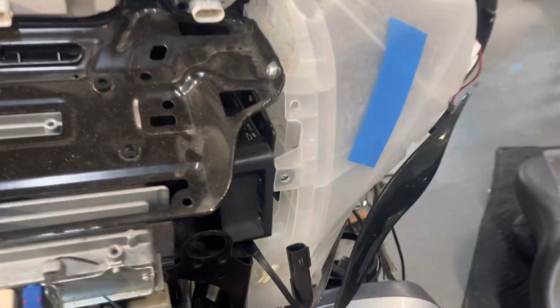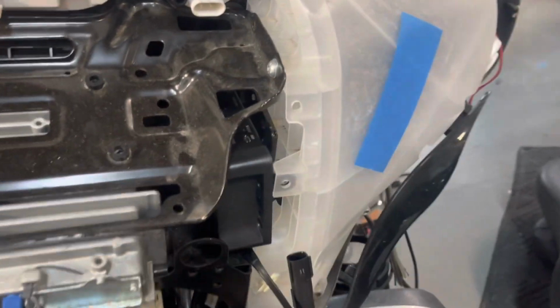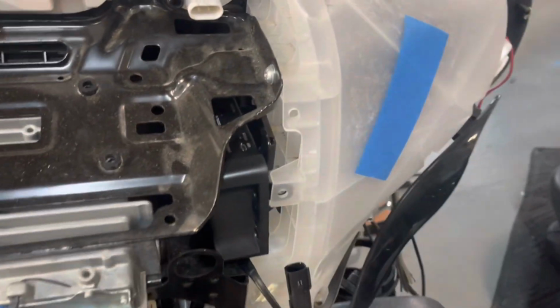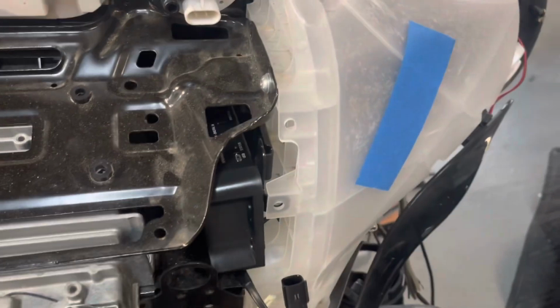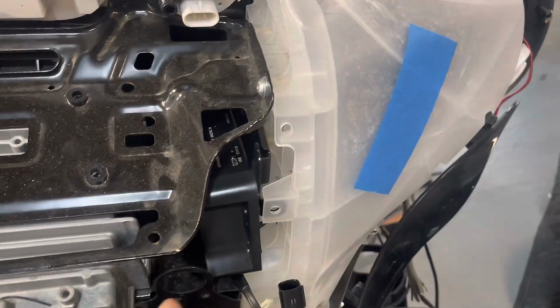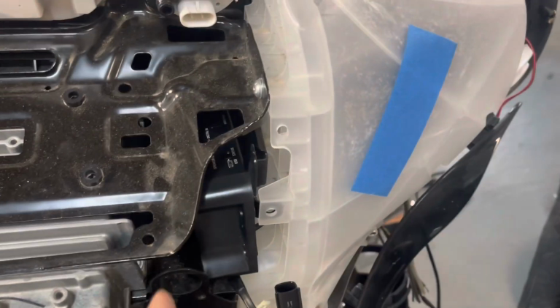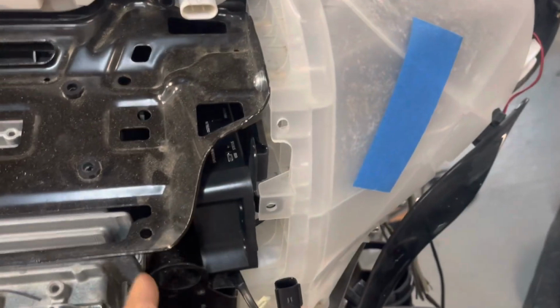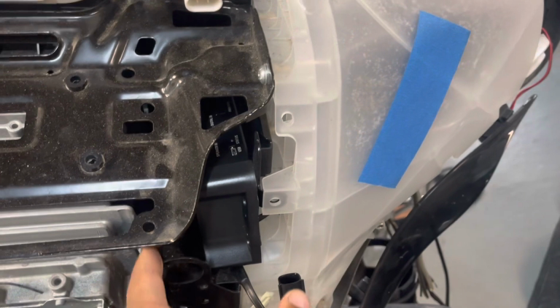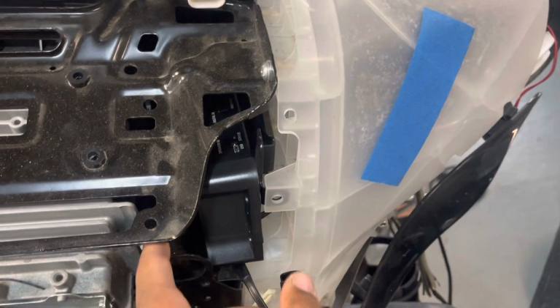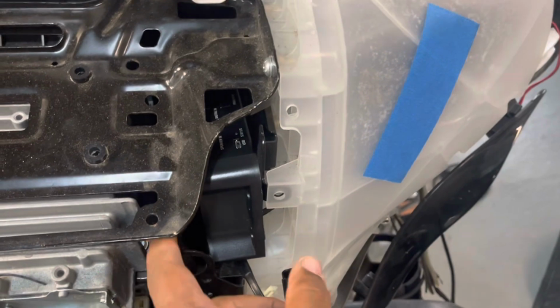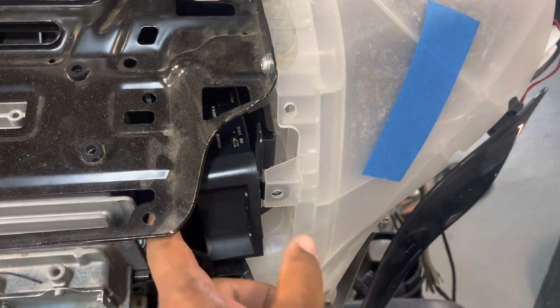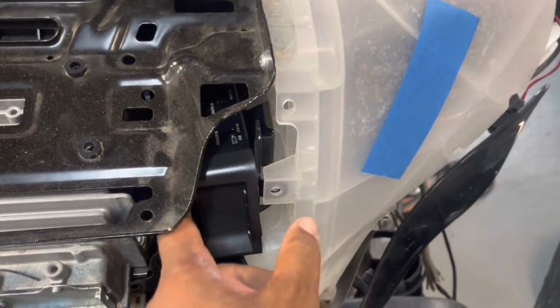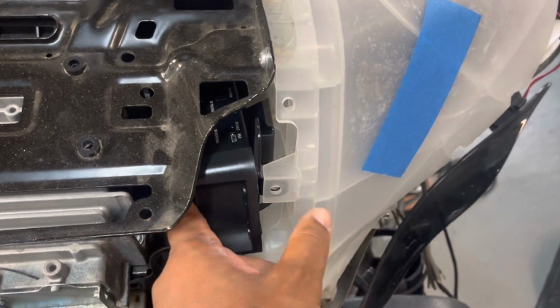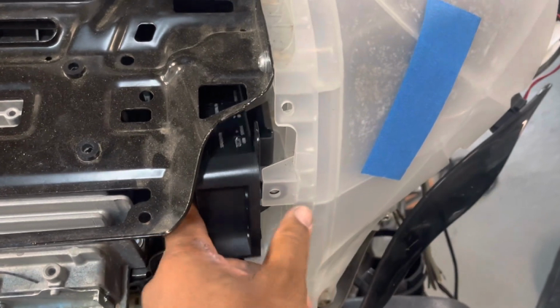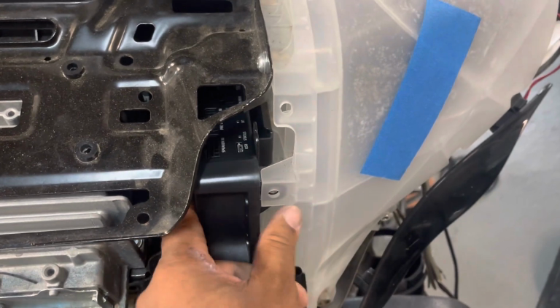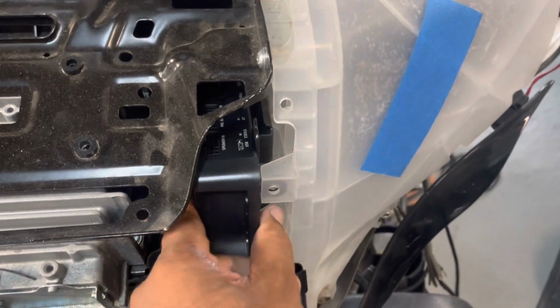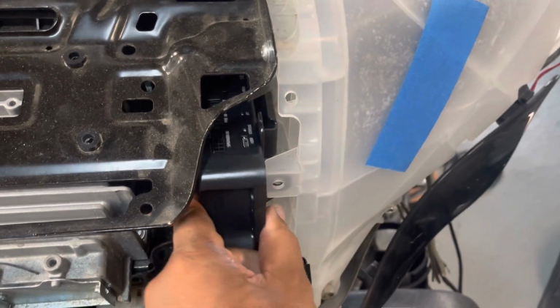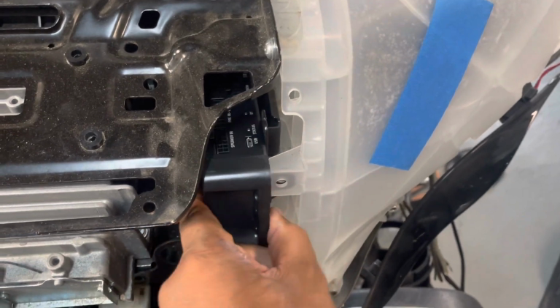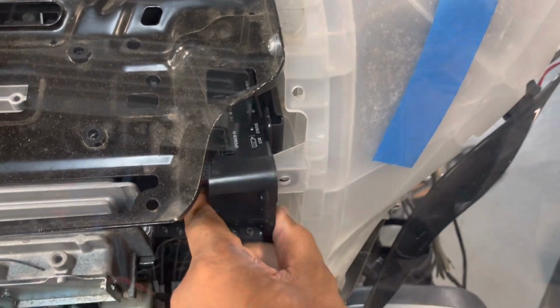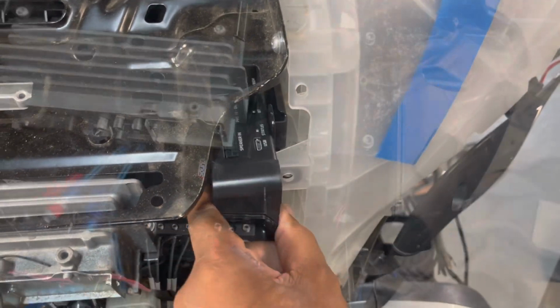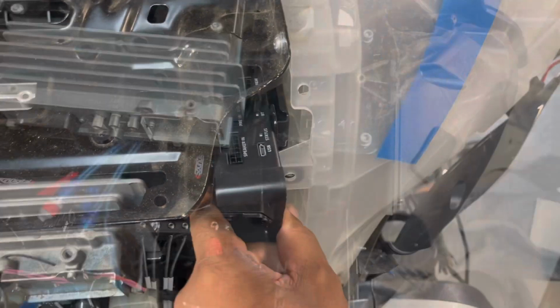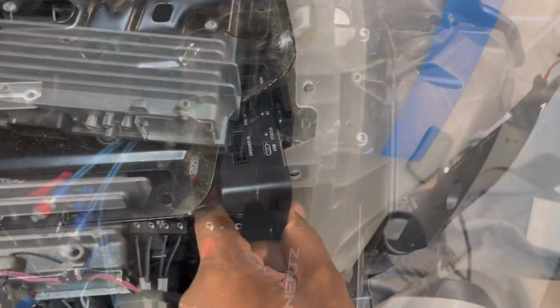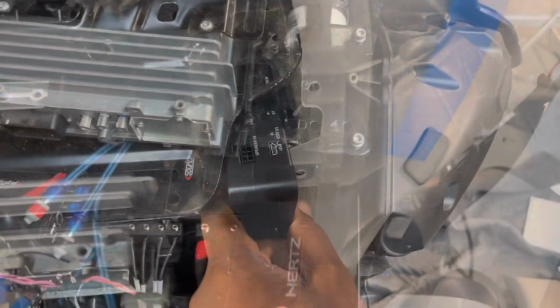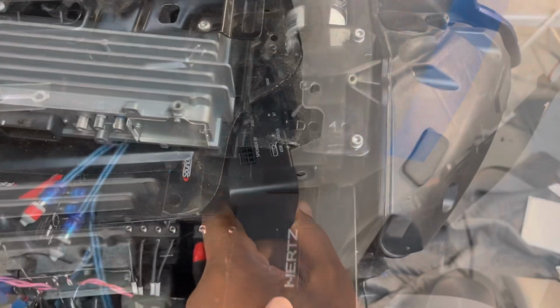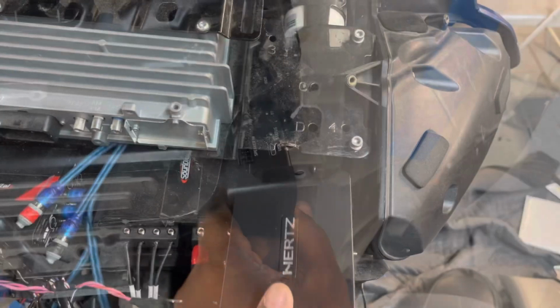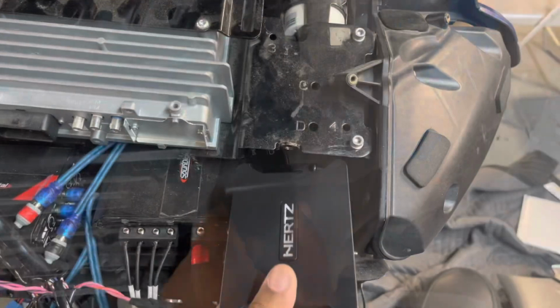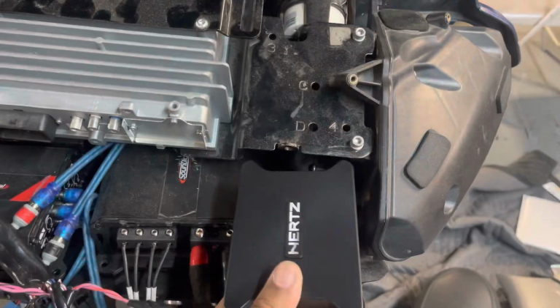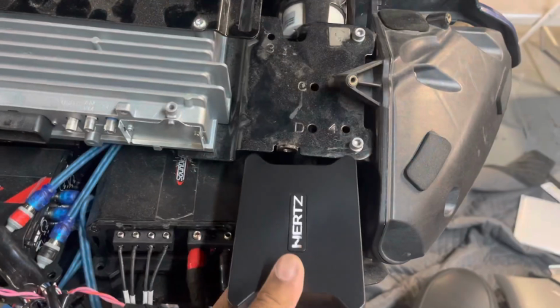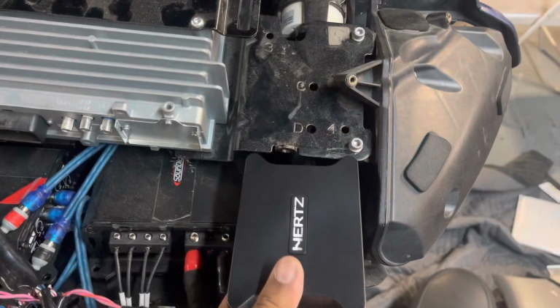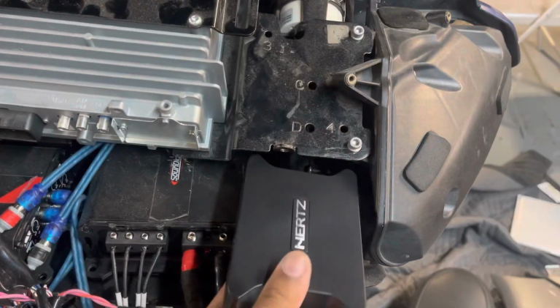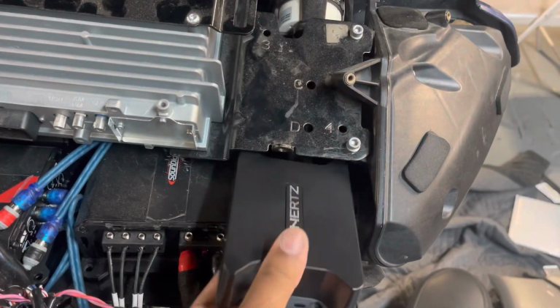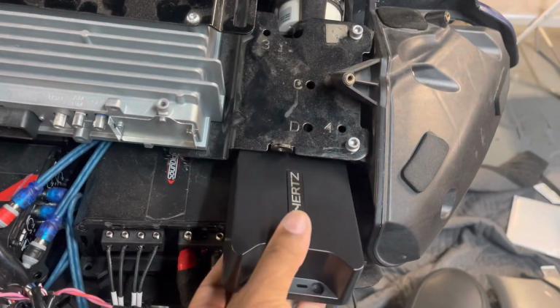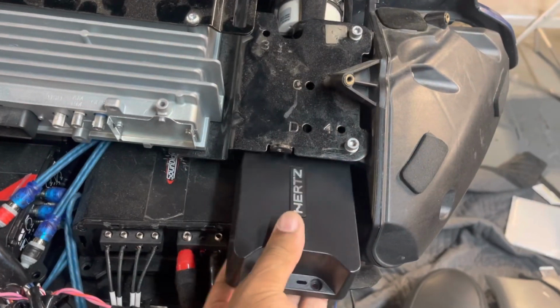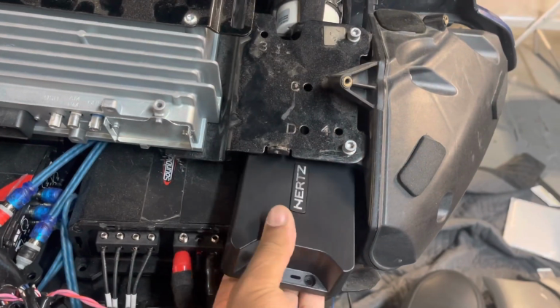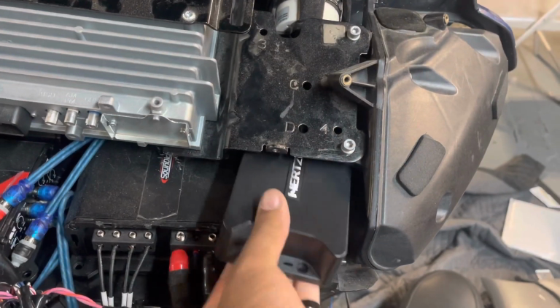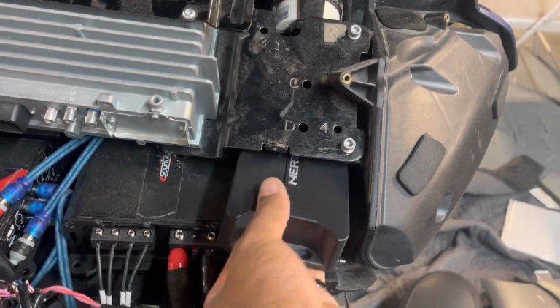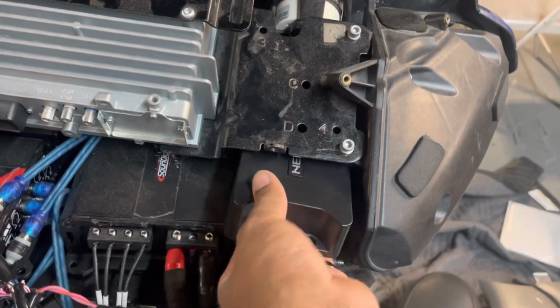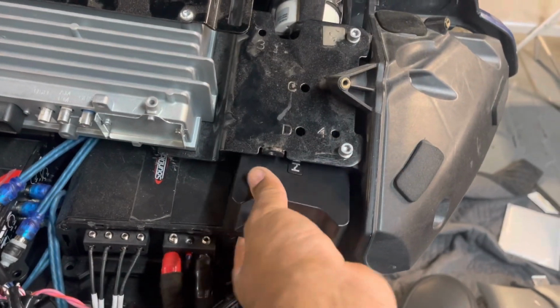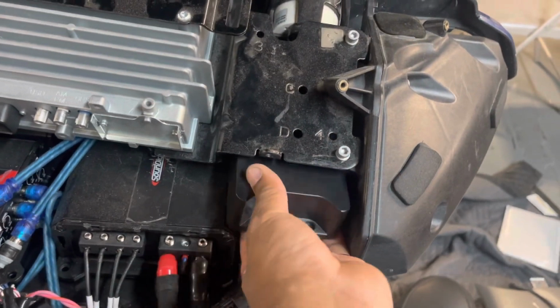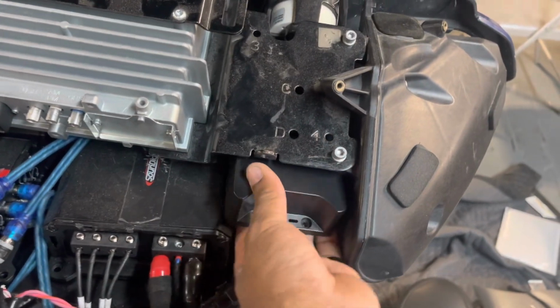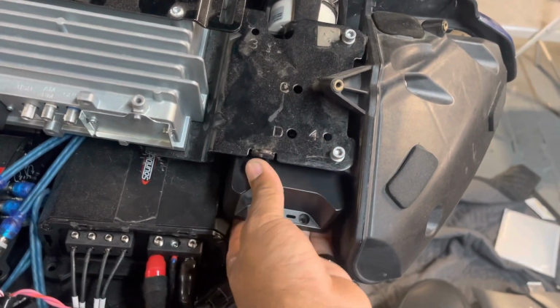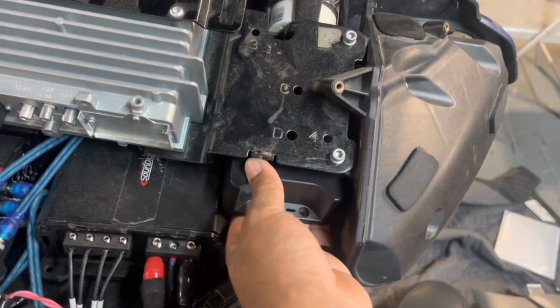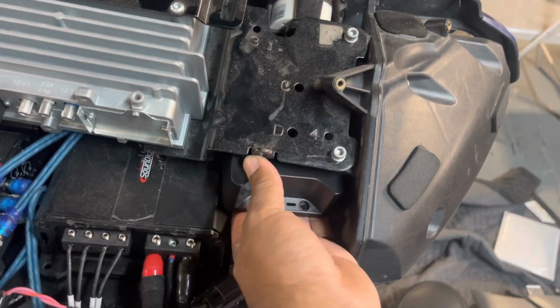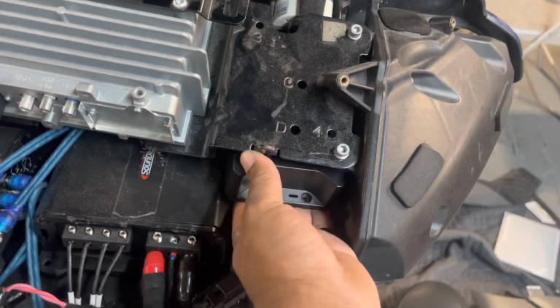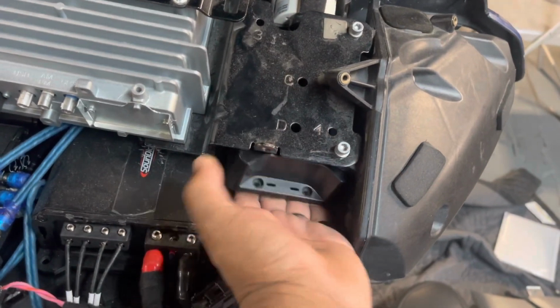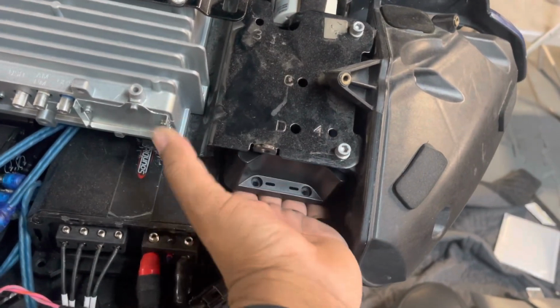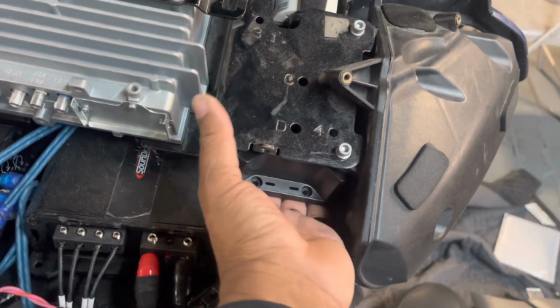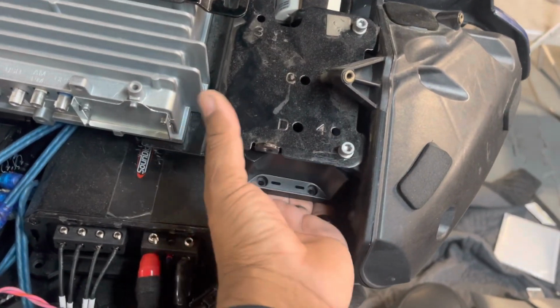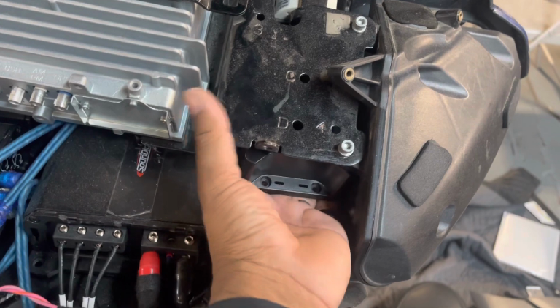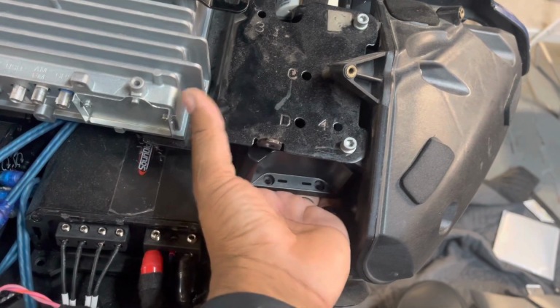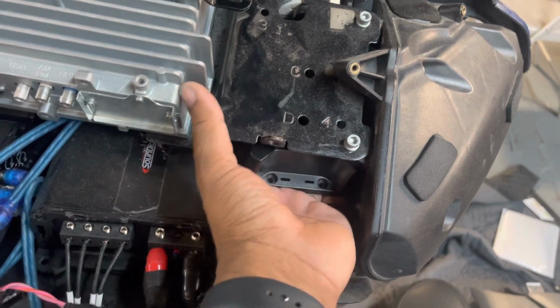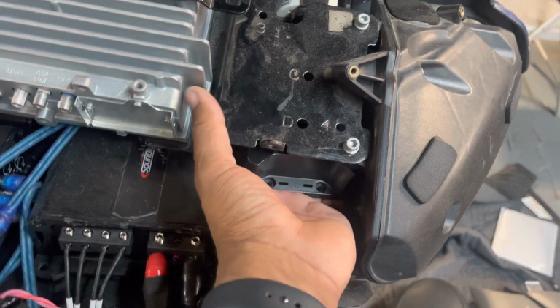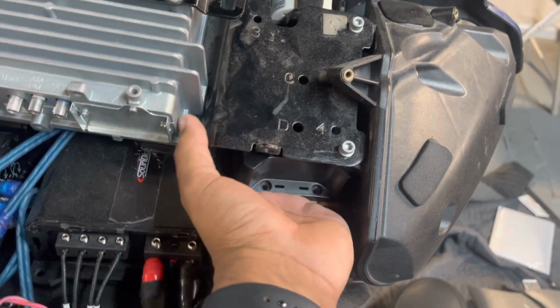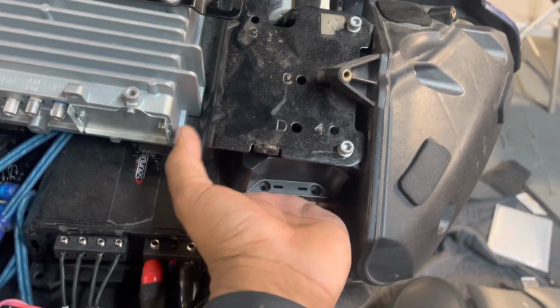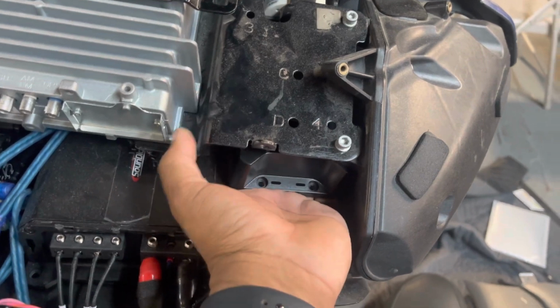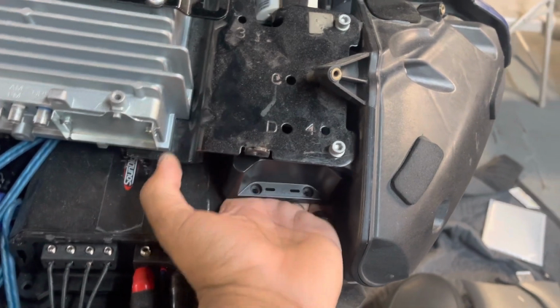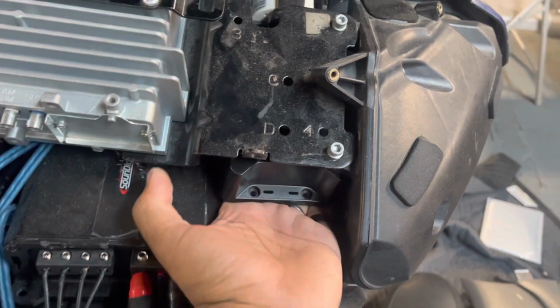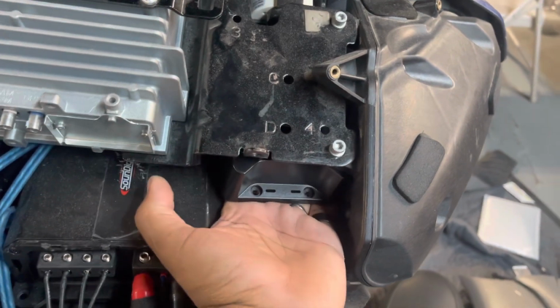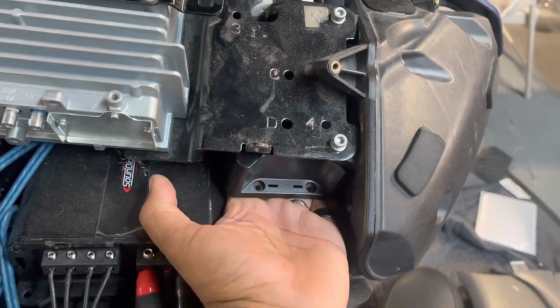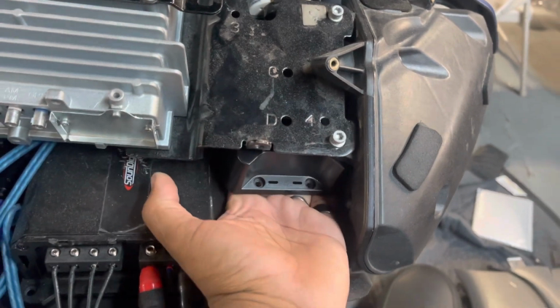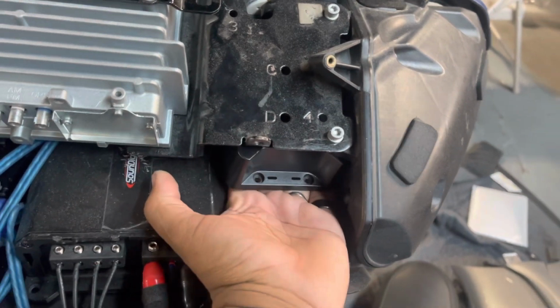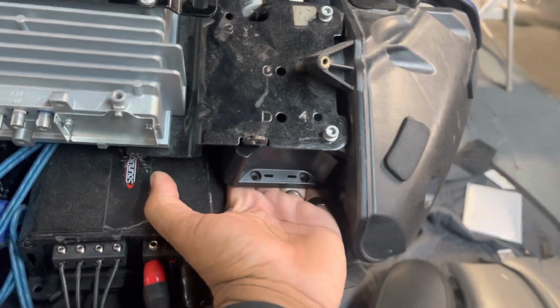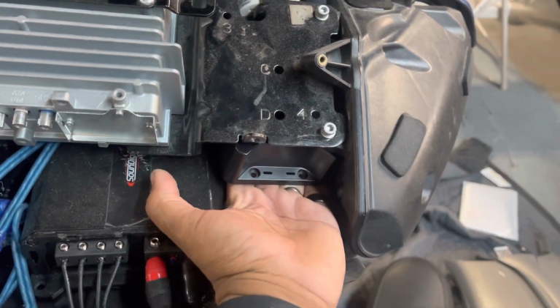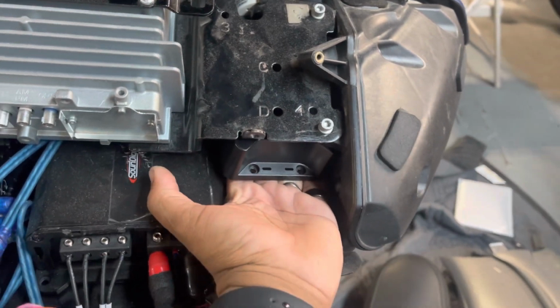Now let's go see on the Road Glide. 2015 through 2022 Road Glide — perfect fit.